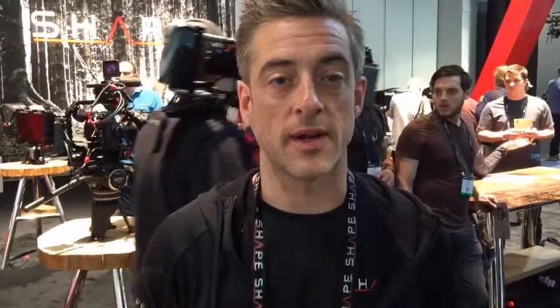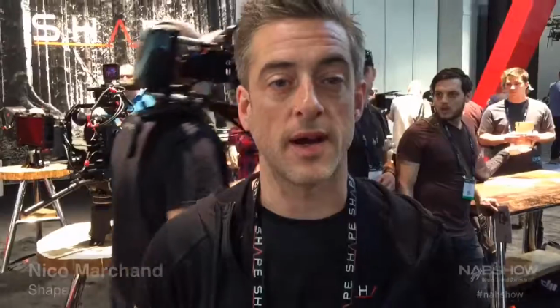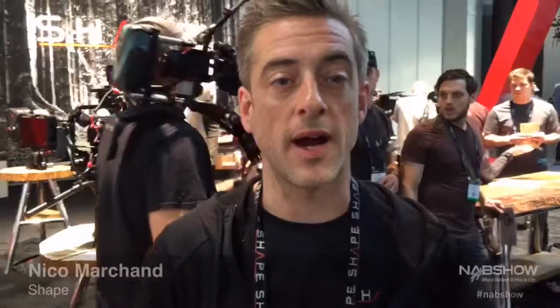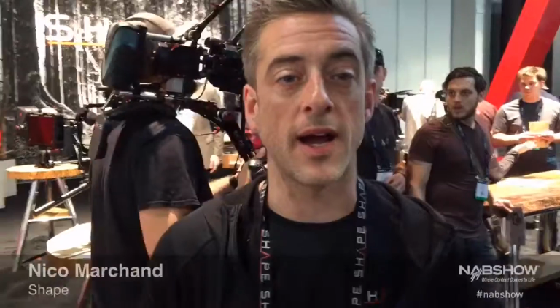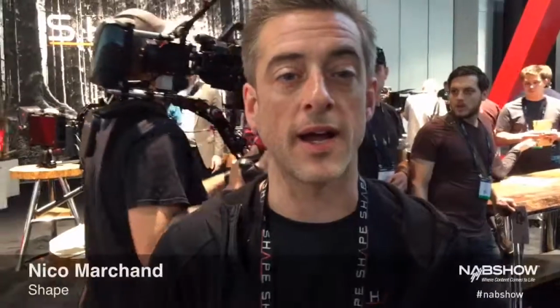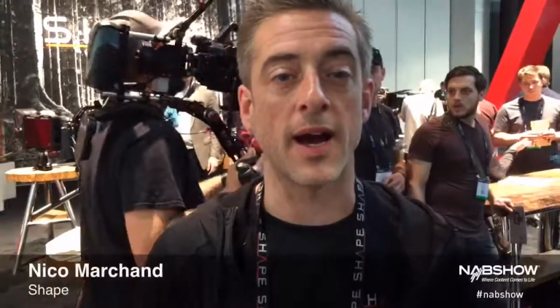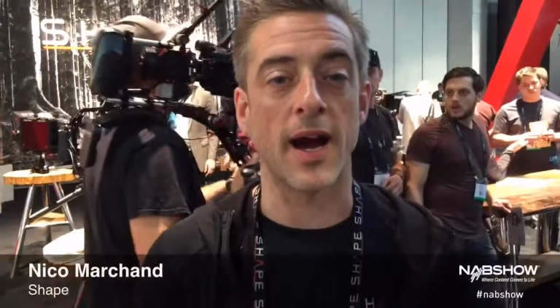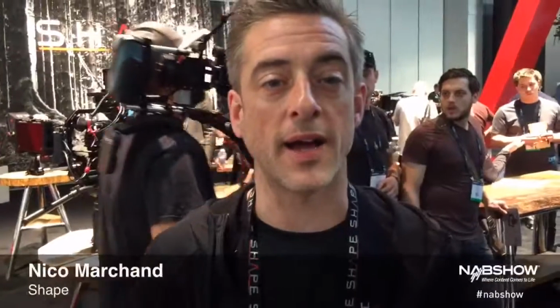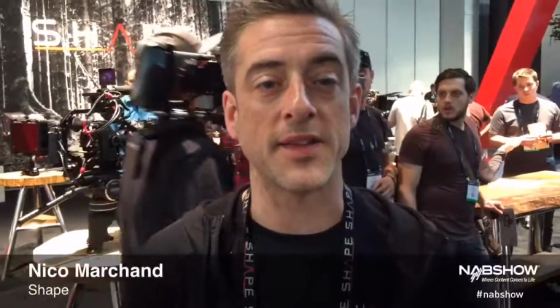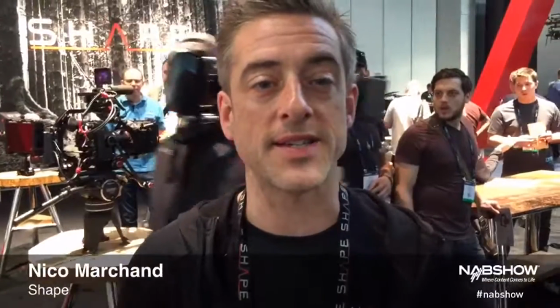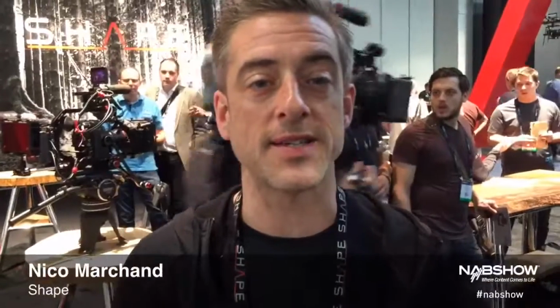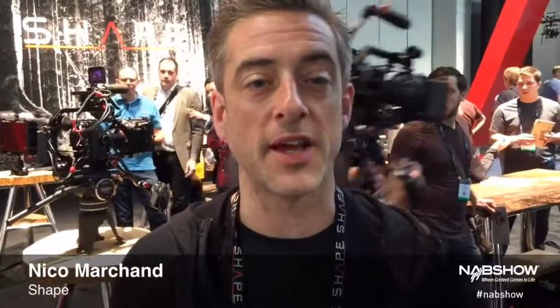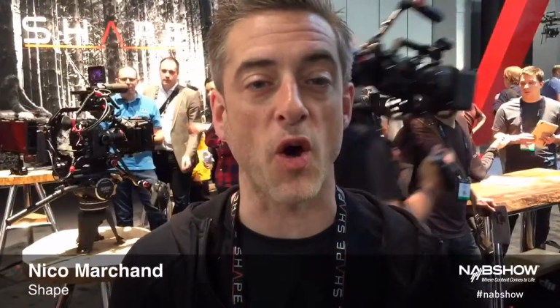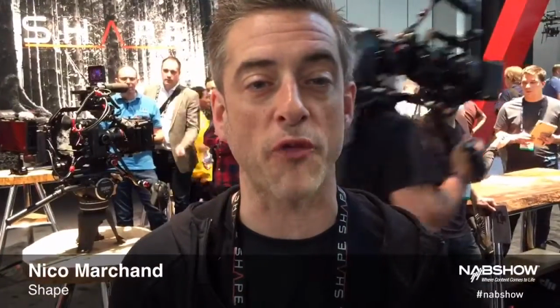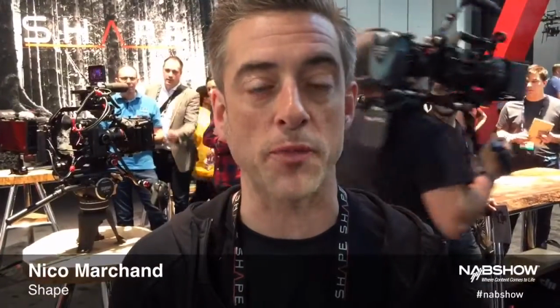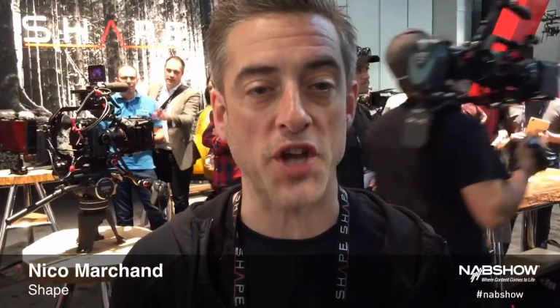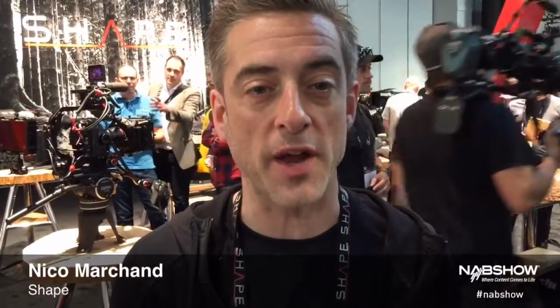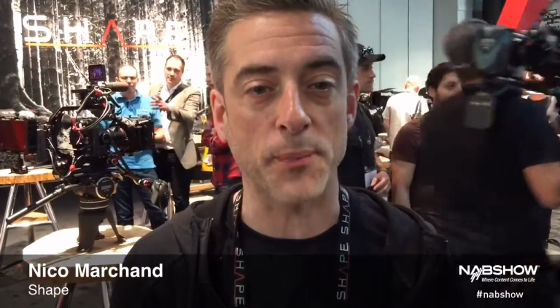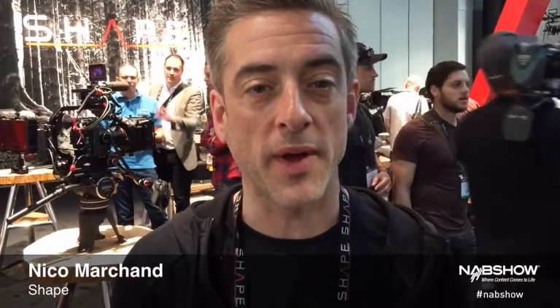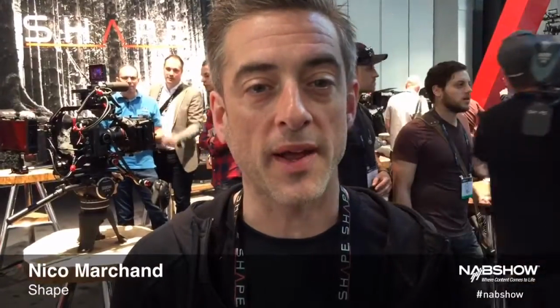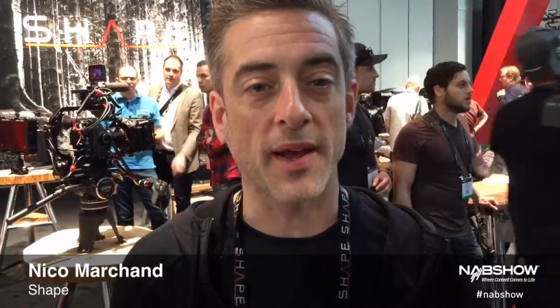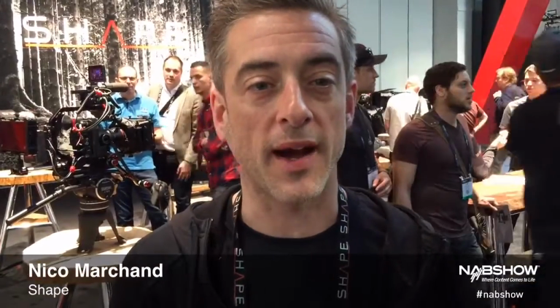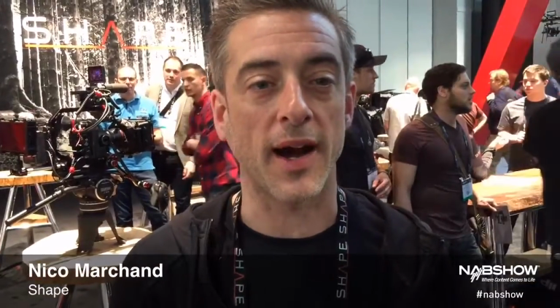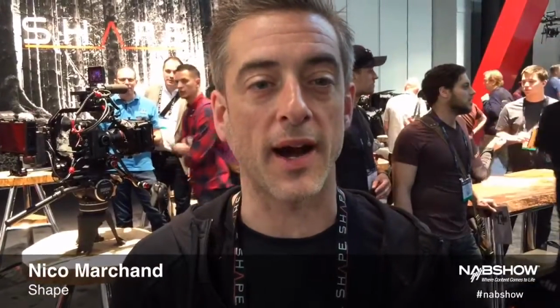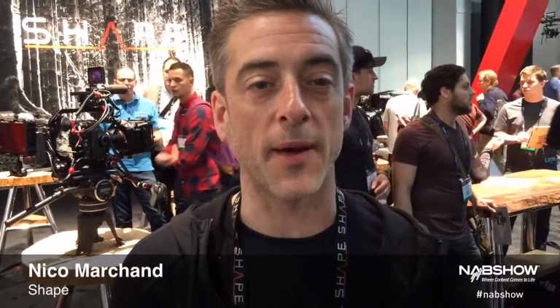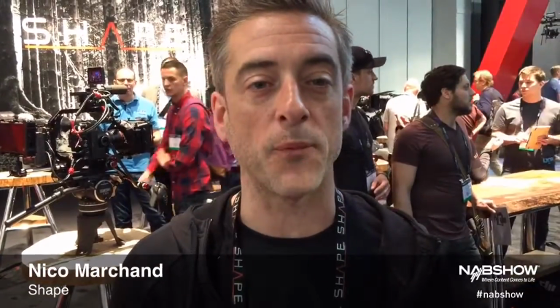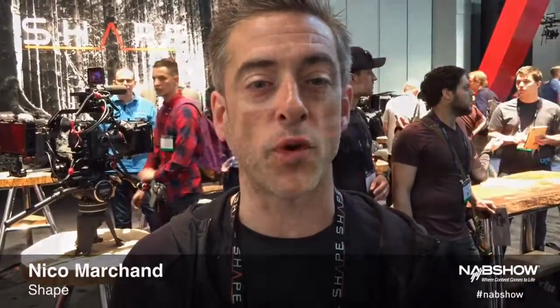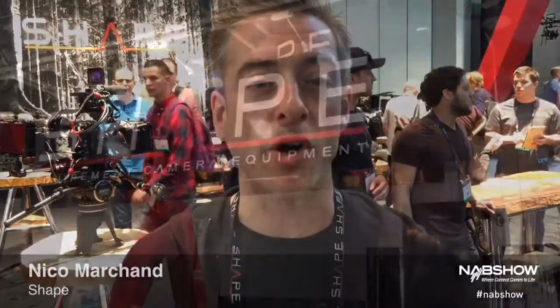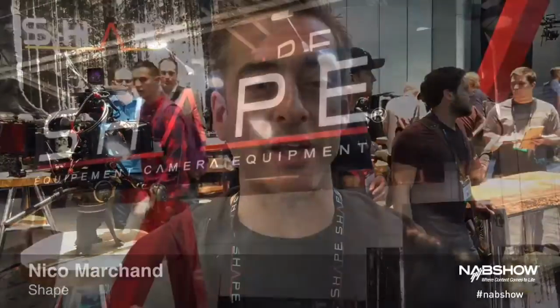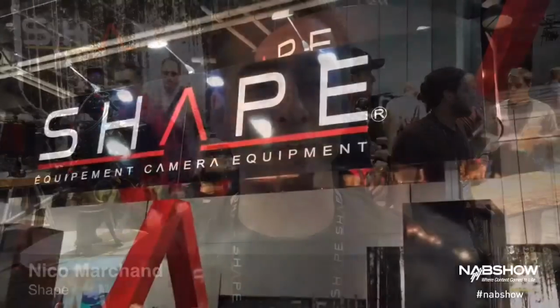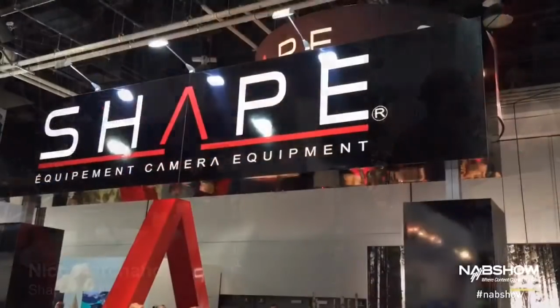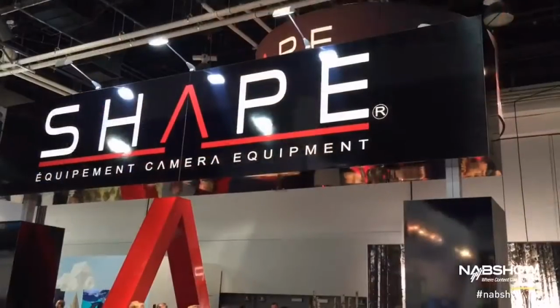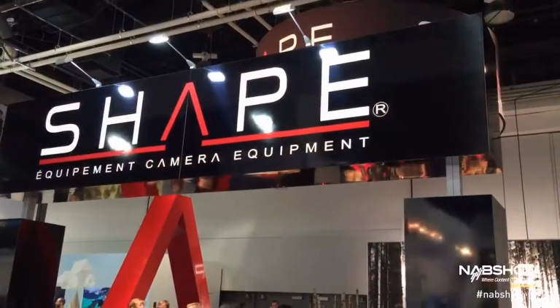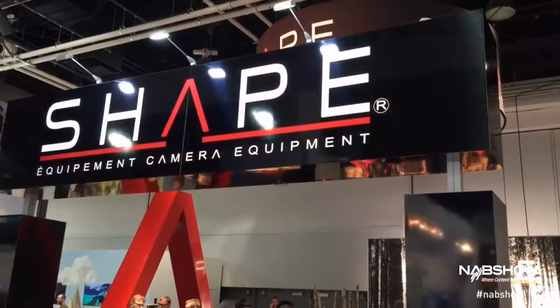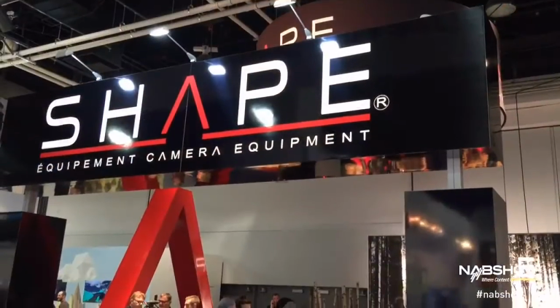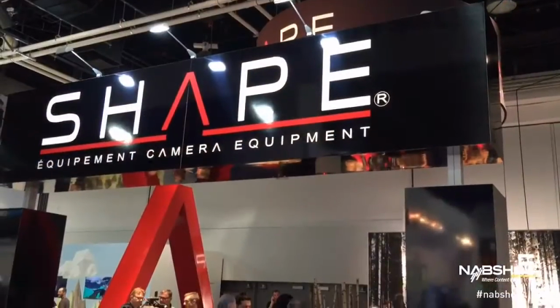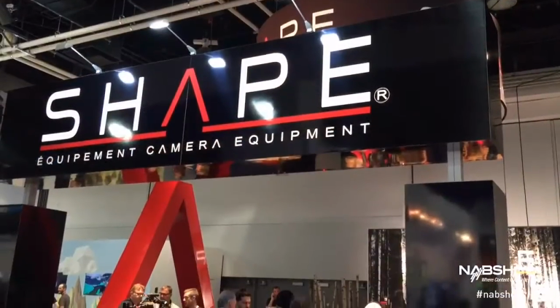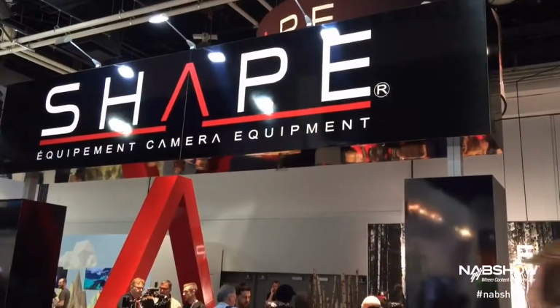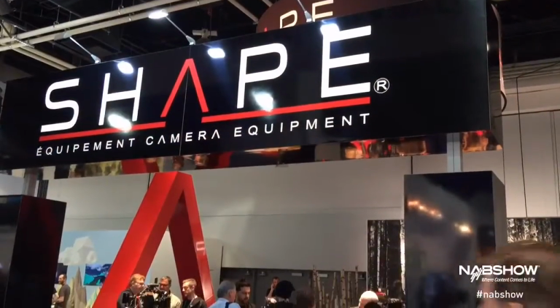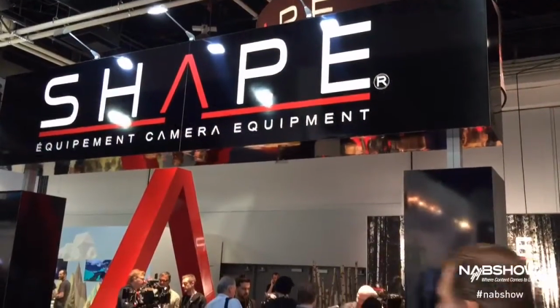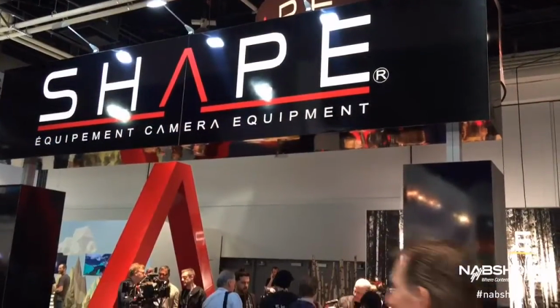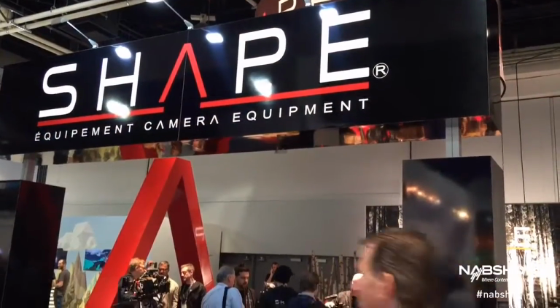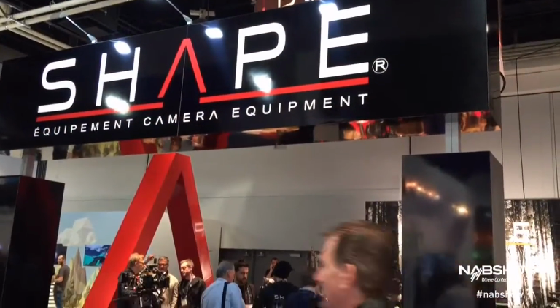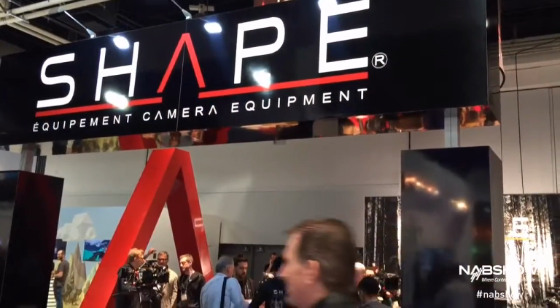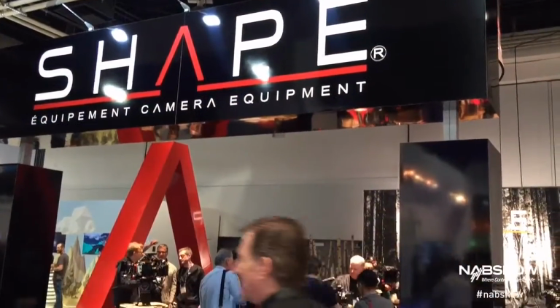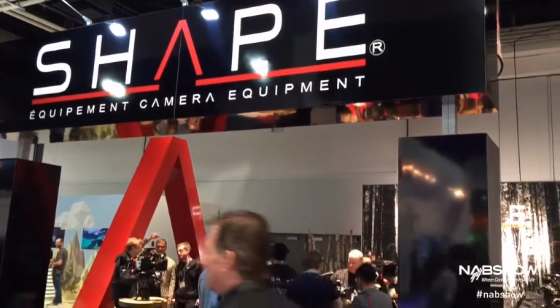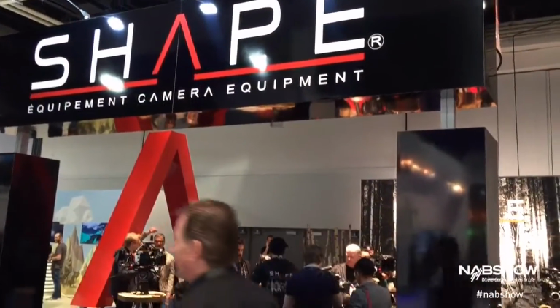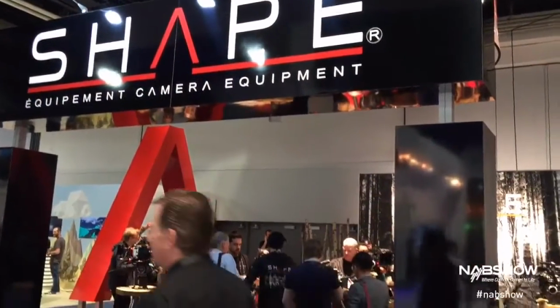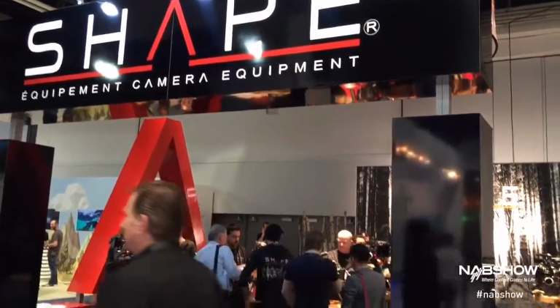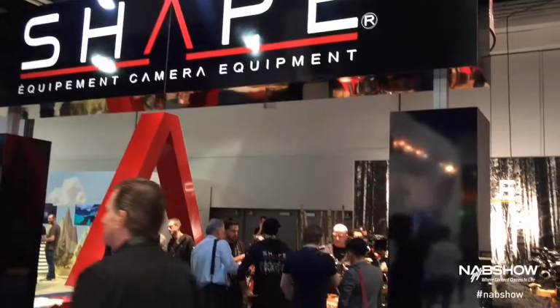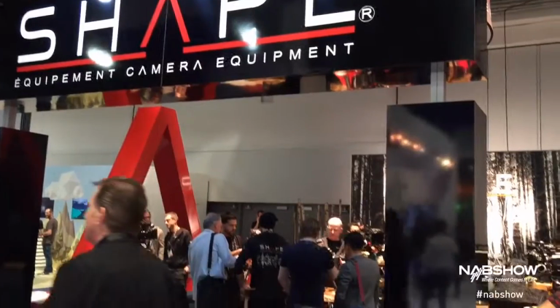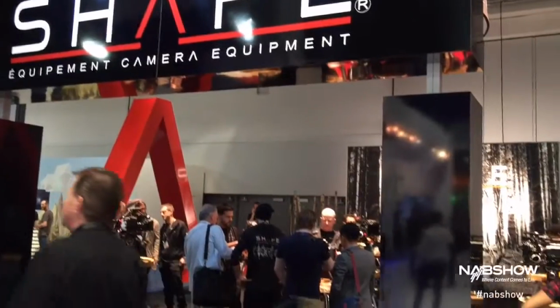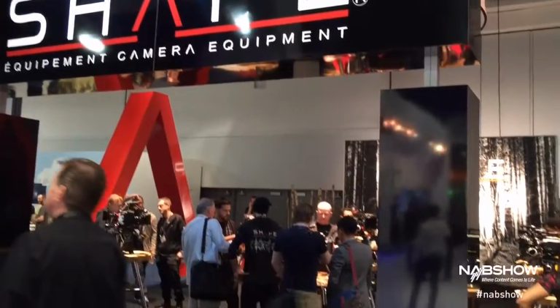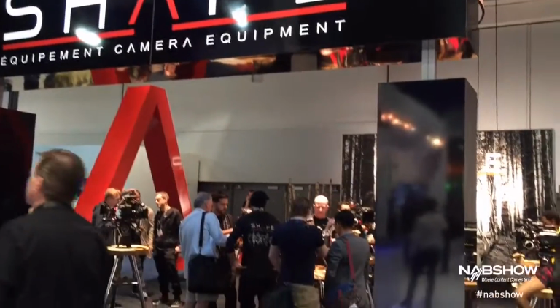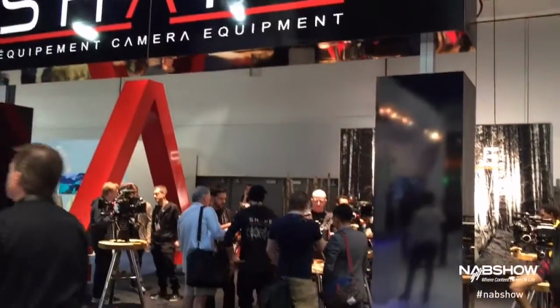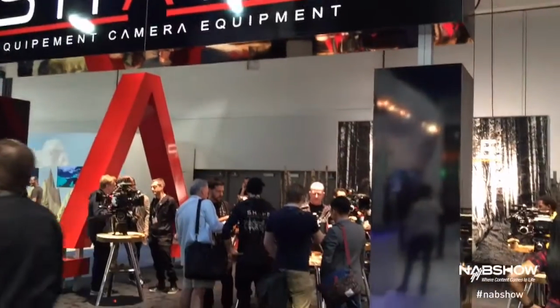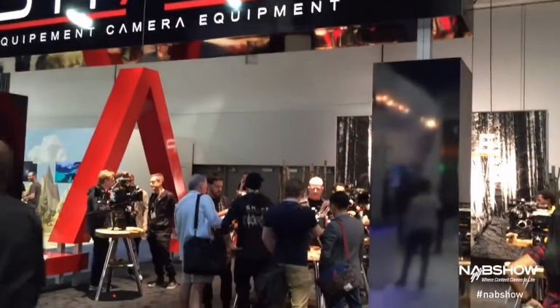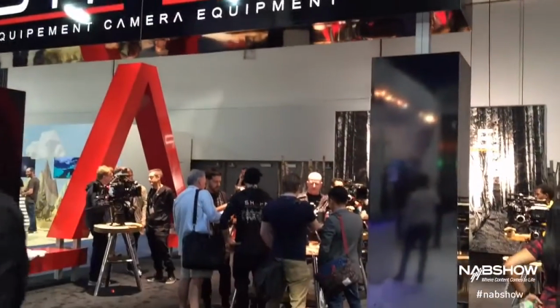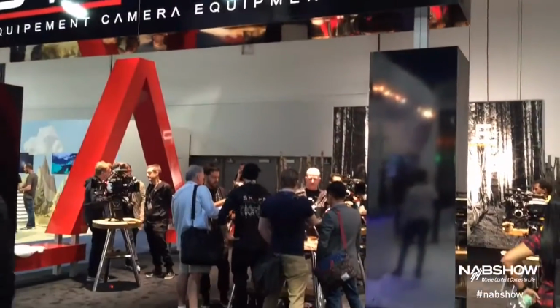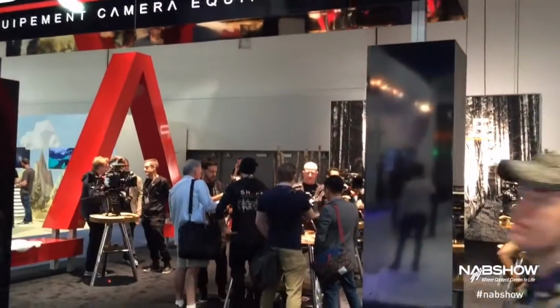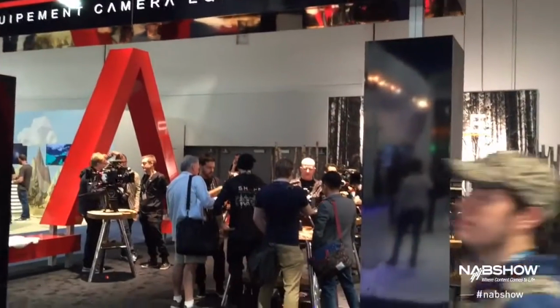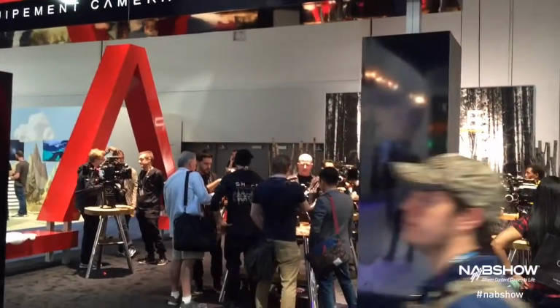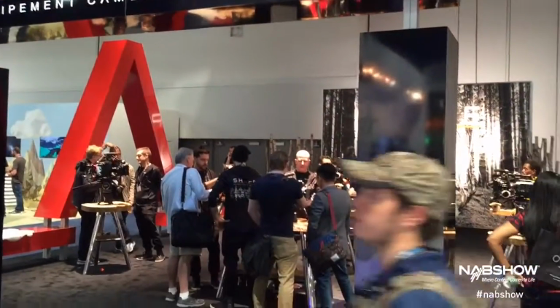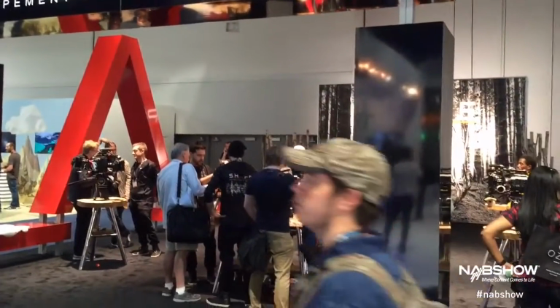Hi, this is Nico from Shape. We're at booth C3113. Come and visit us to see all the new stuff.